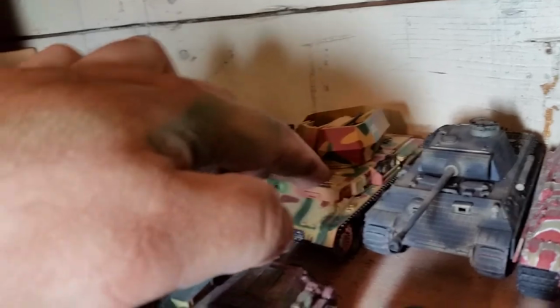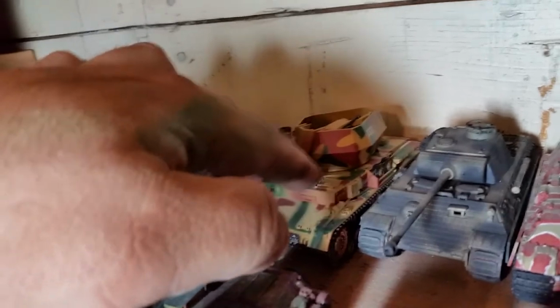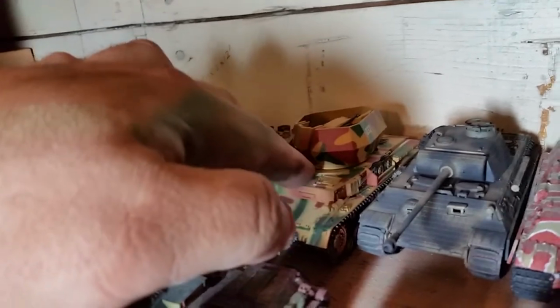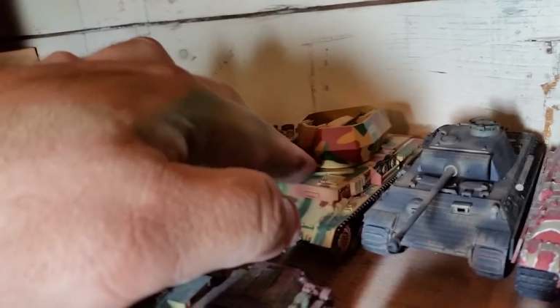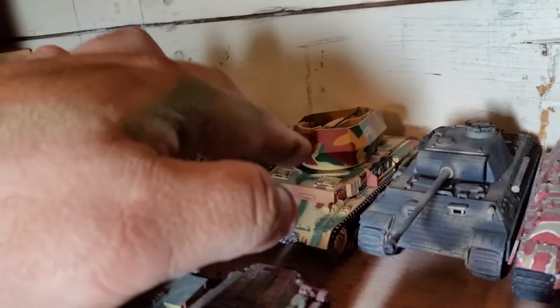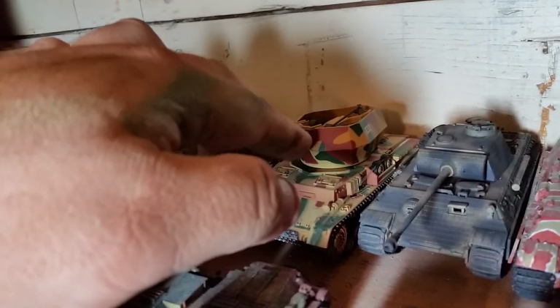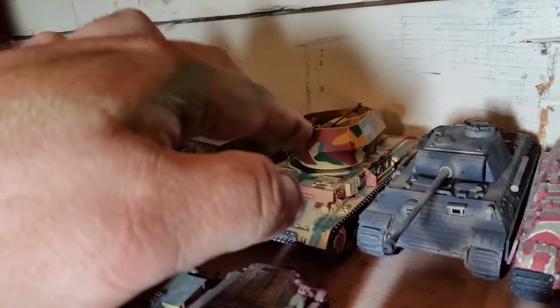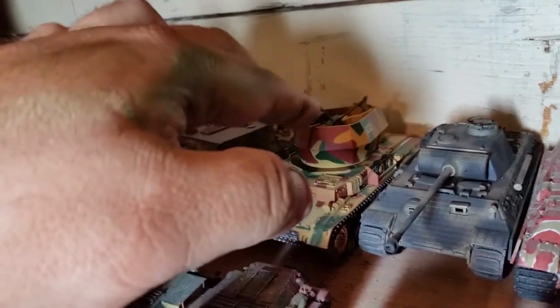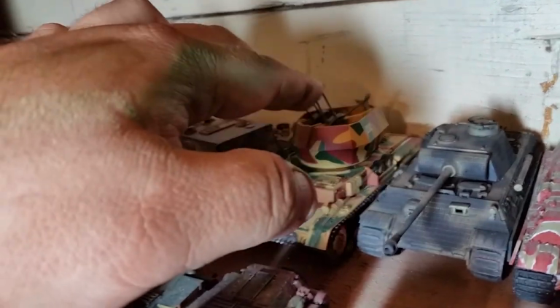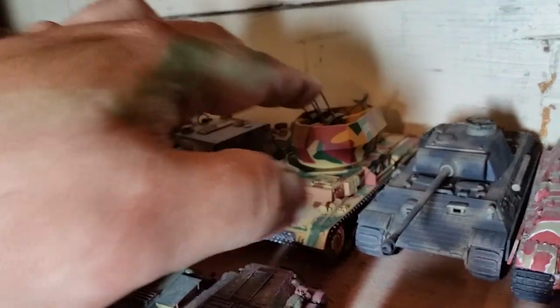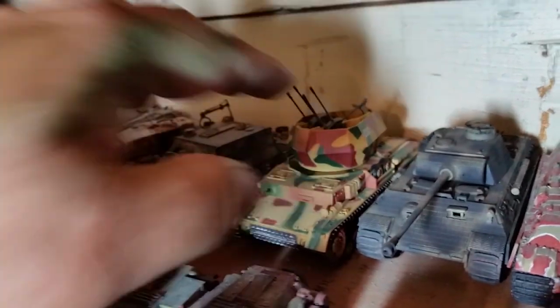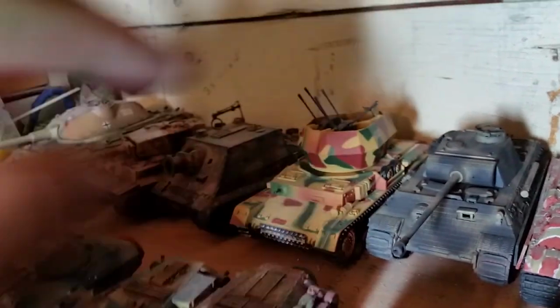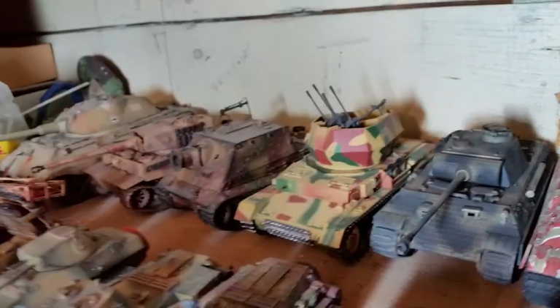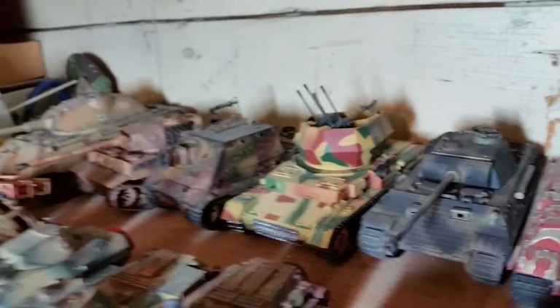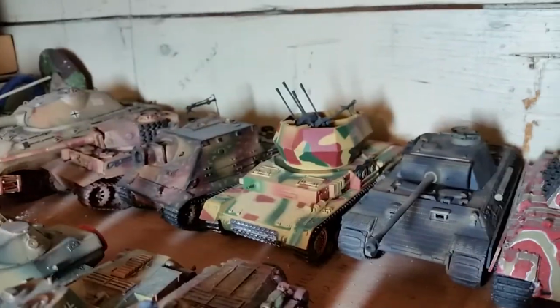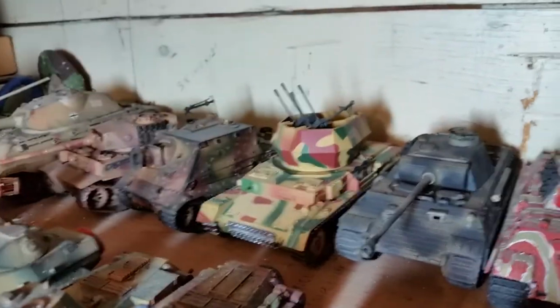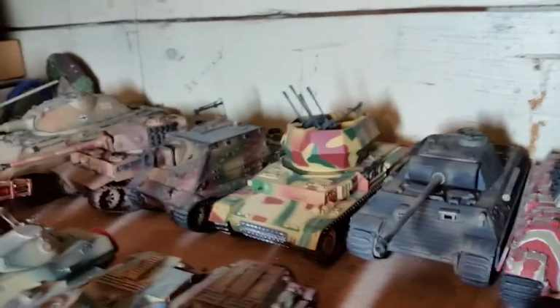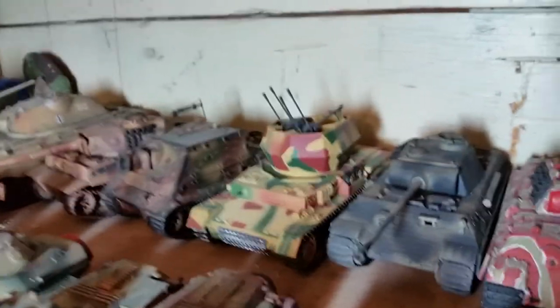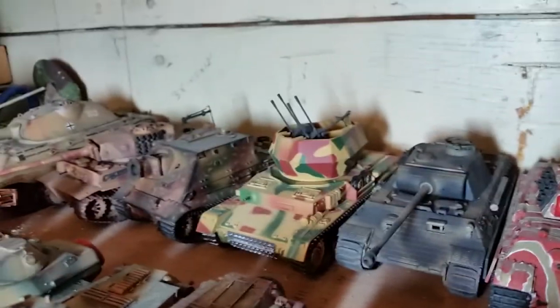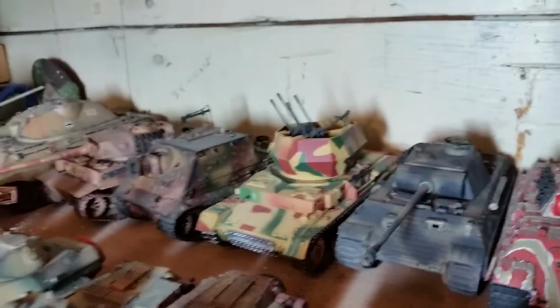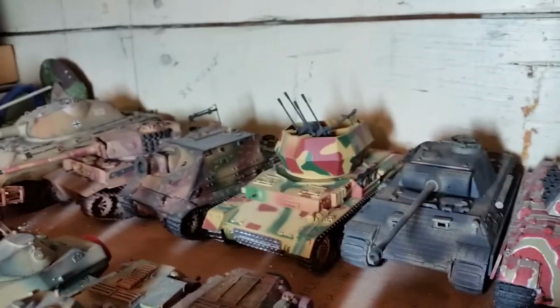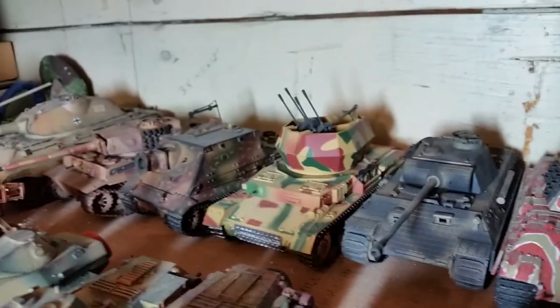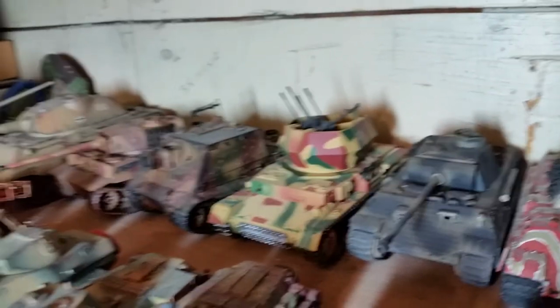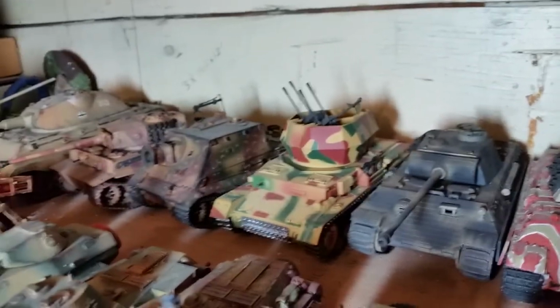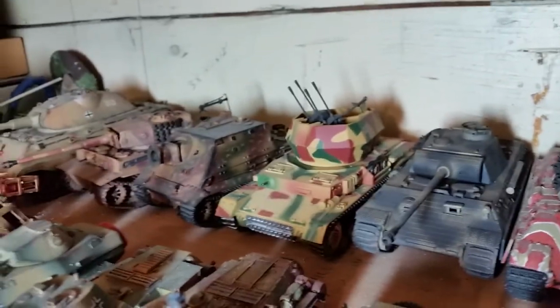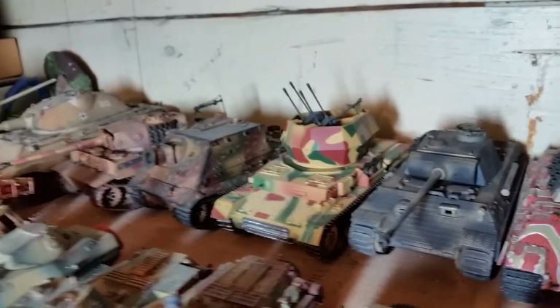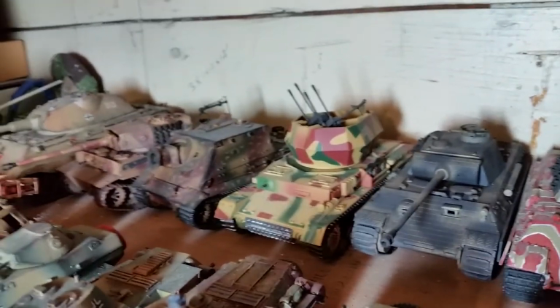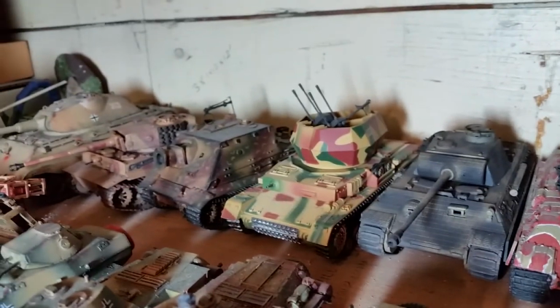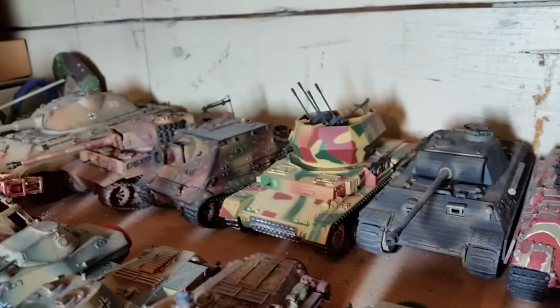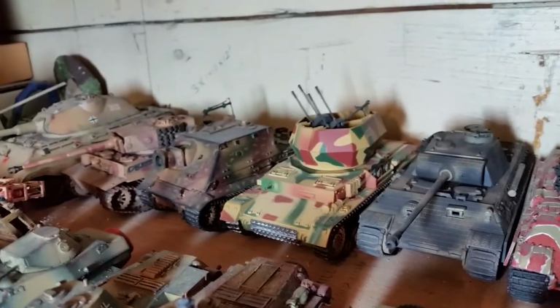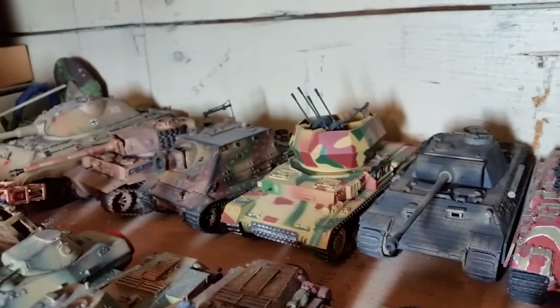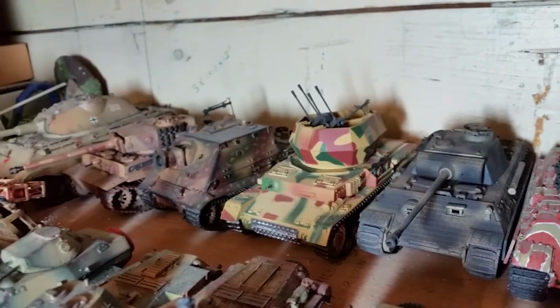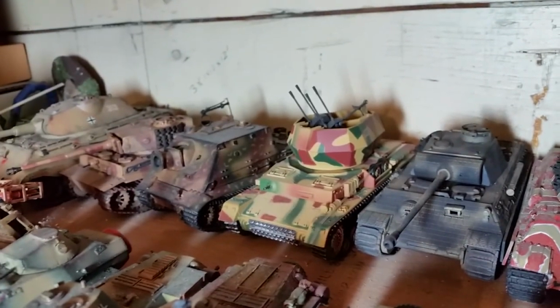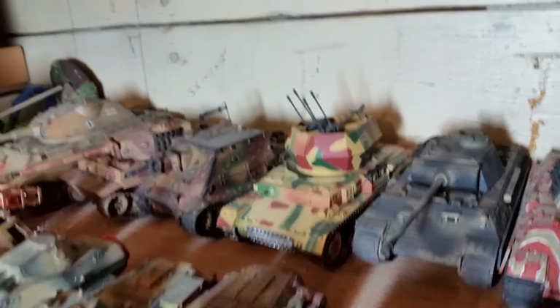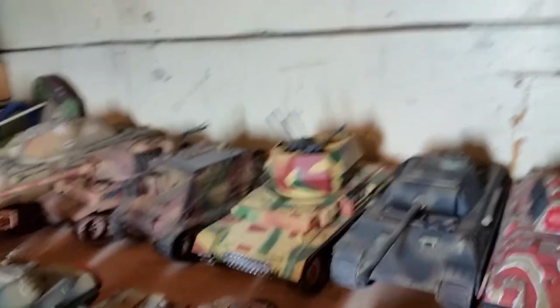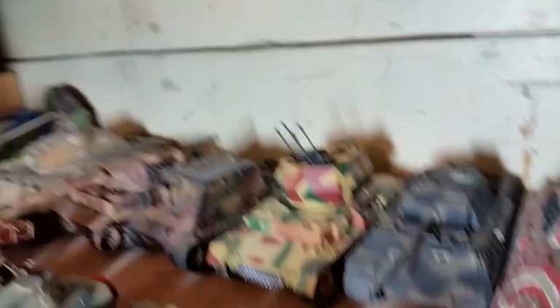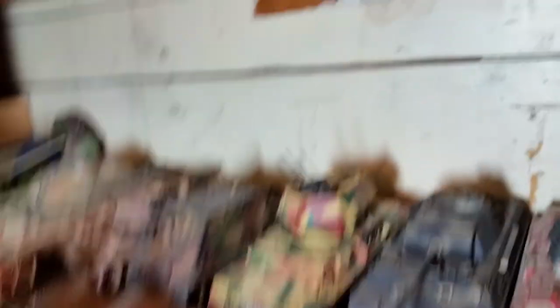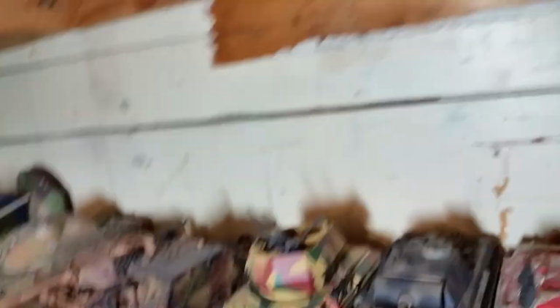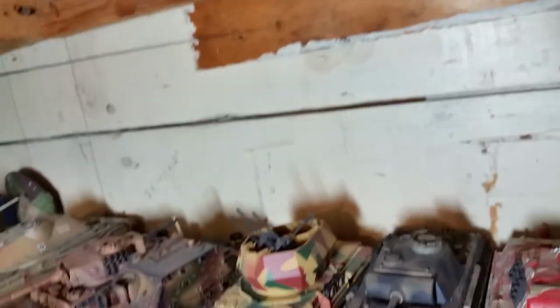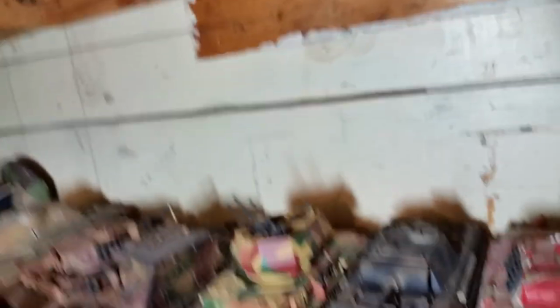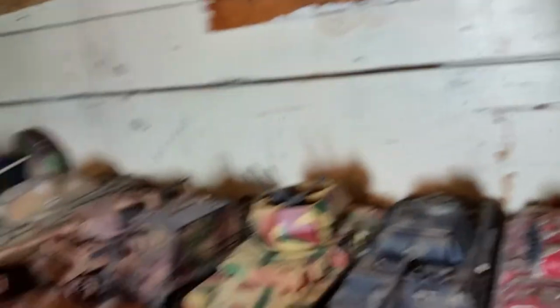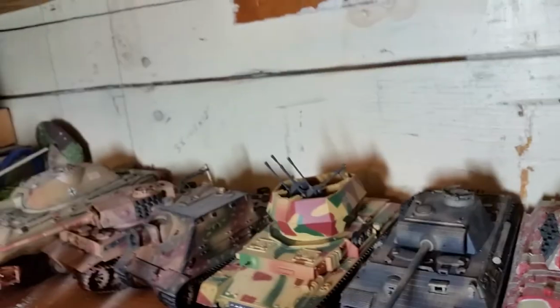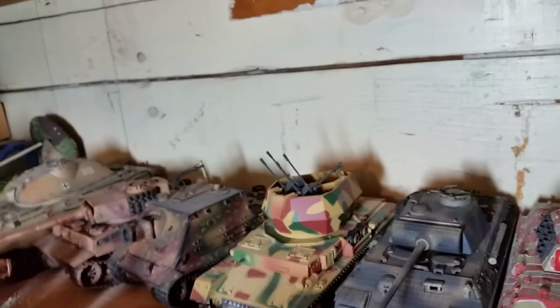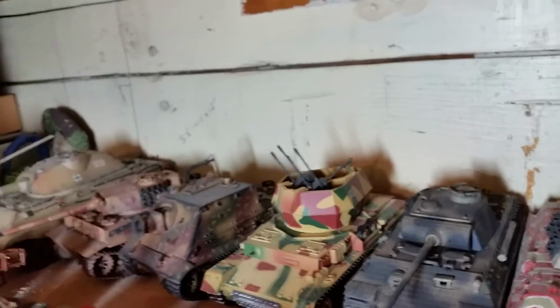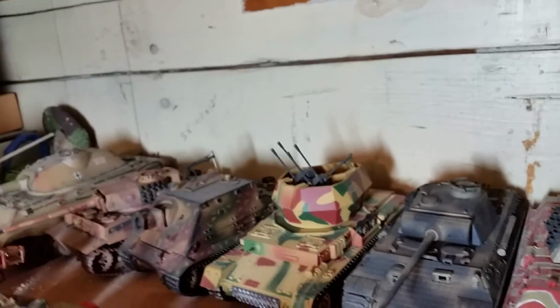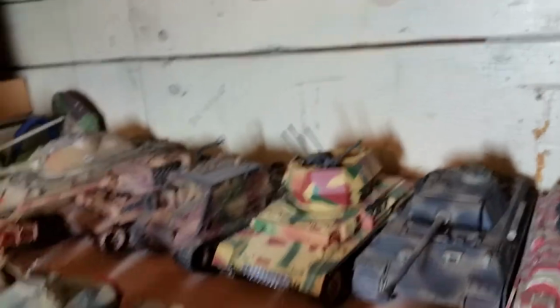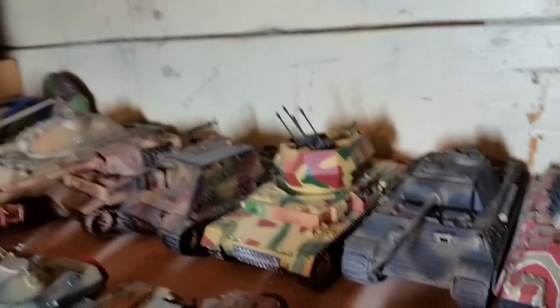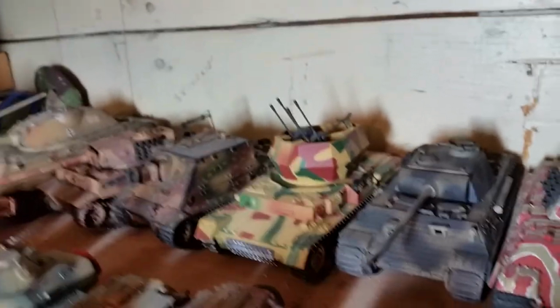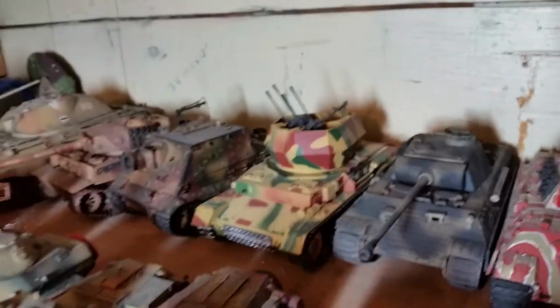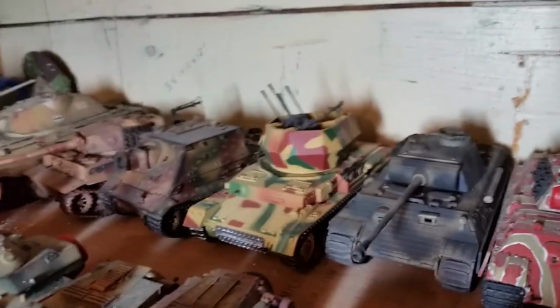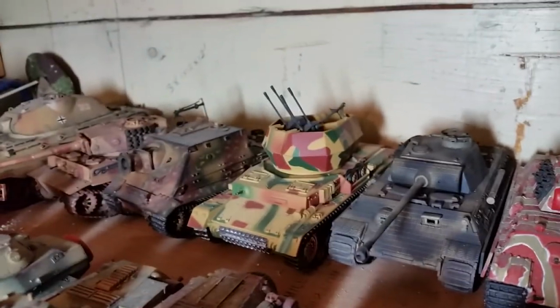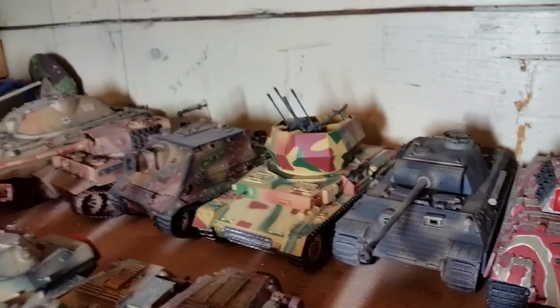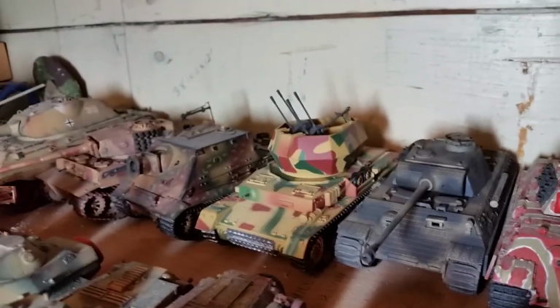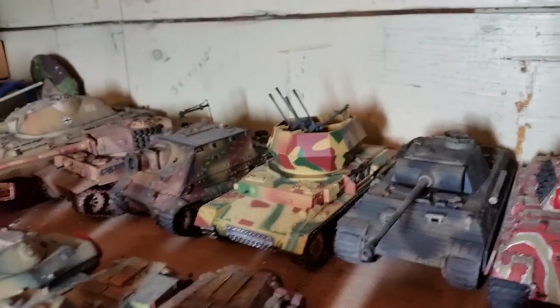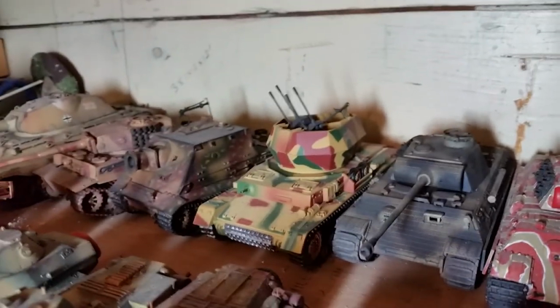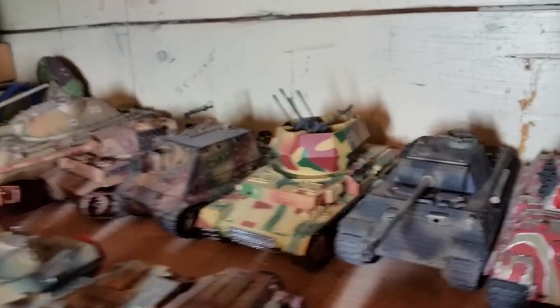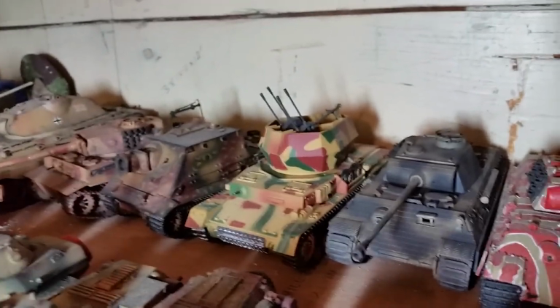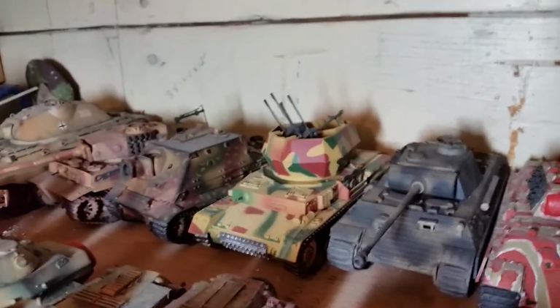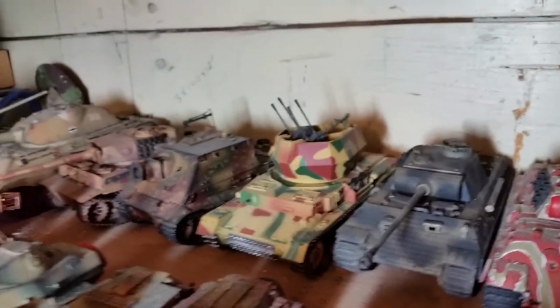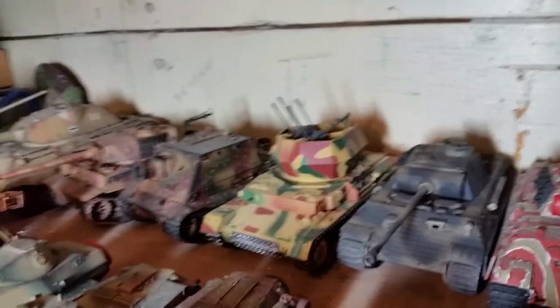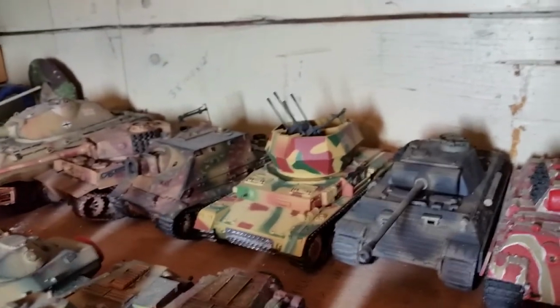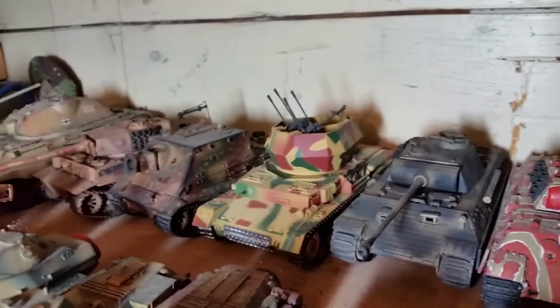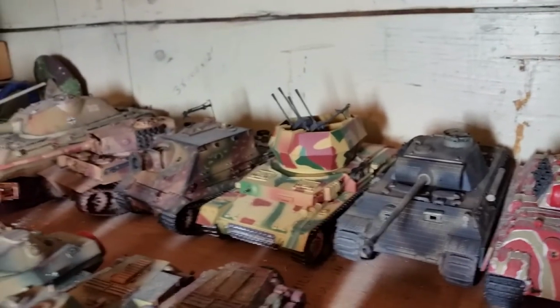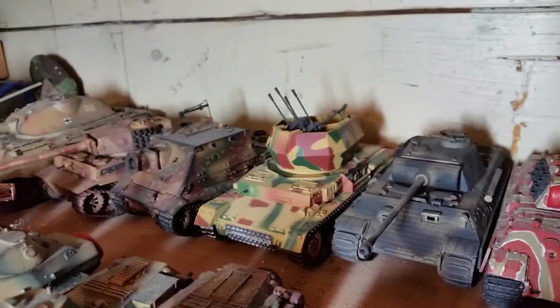The Flakvierling is a plastic kit — I think it's 1:48 scale as well. Got it from eBay a long time ago.